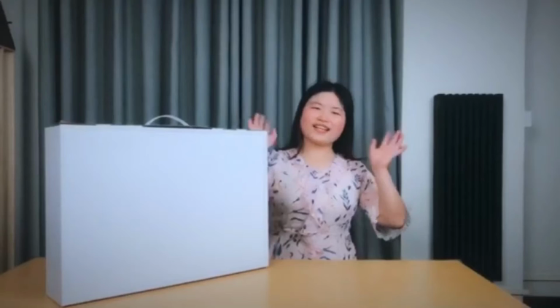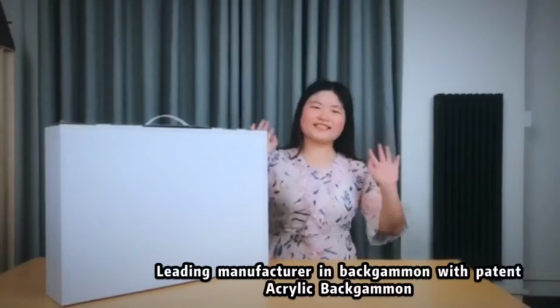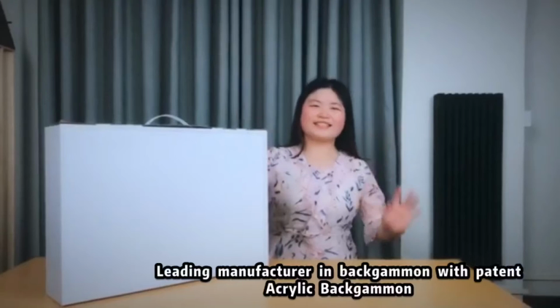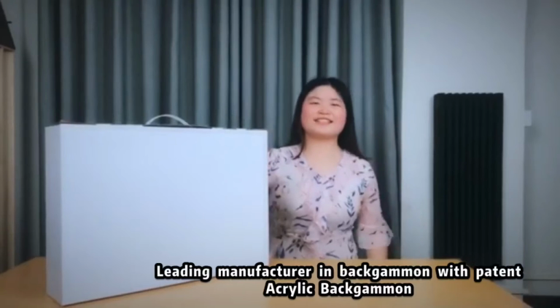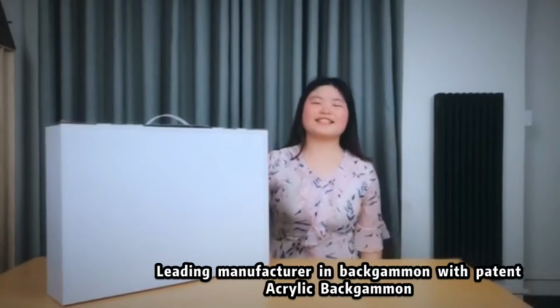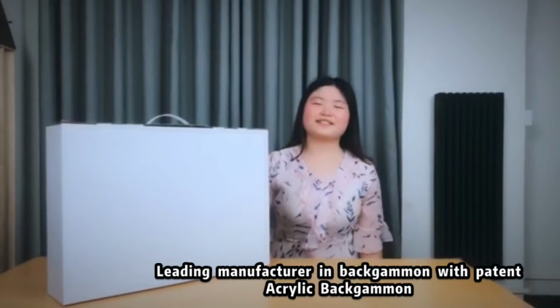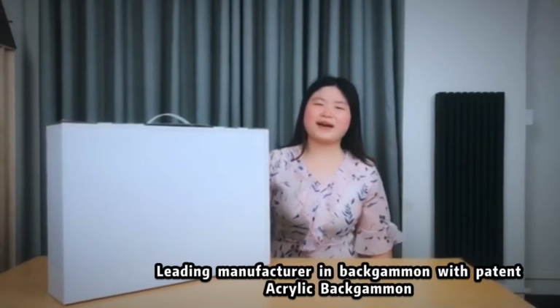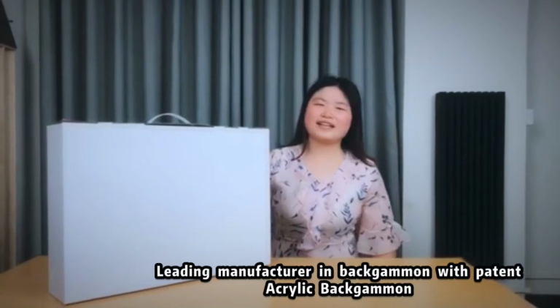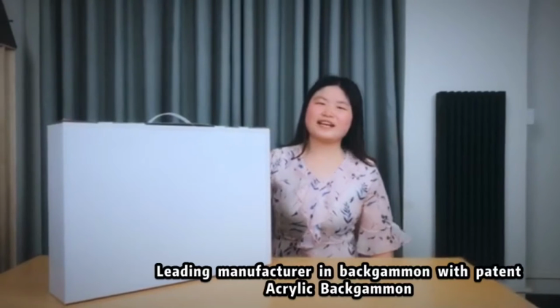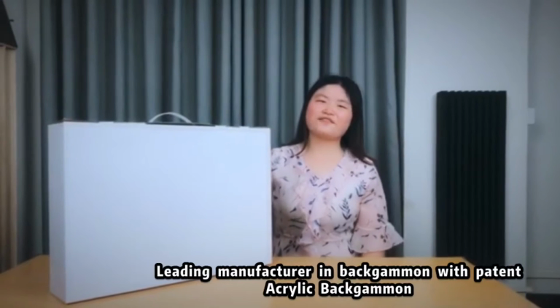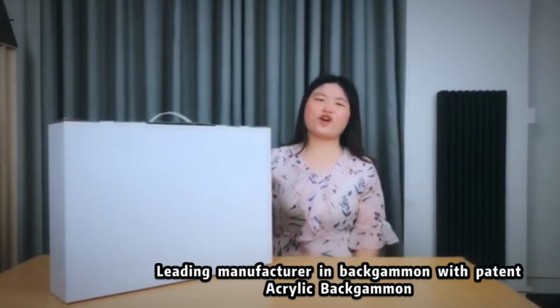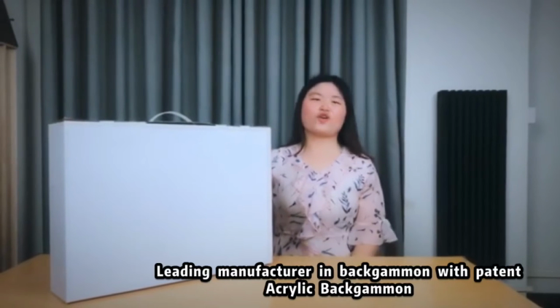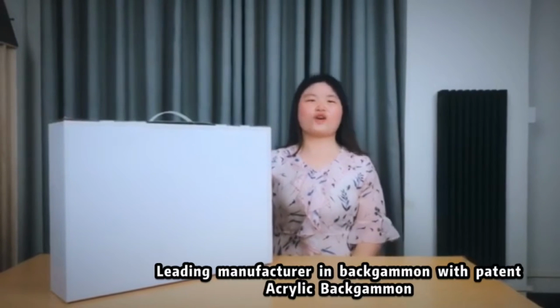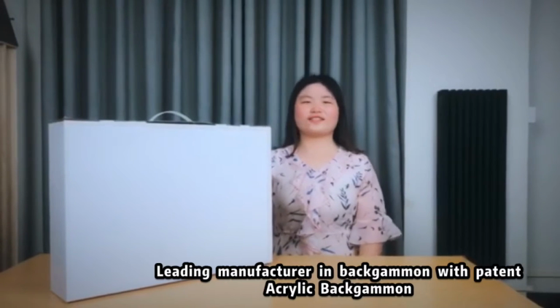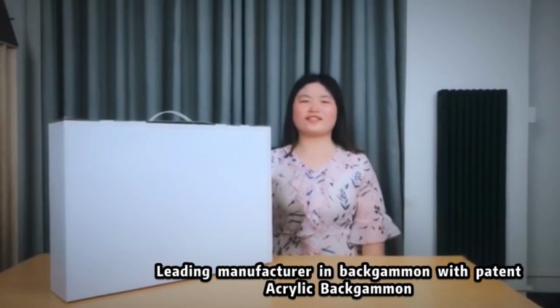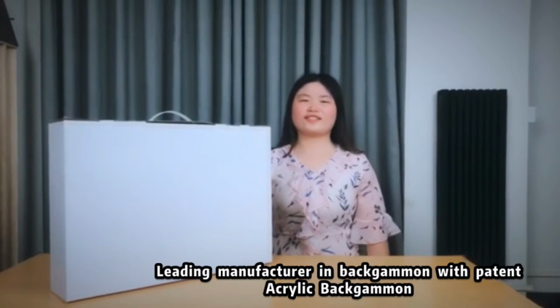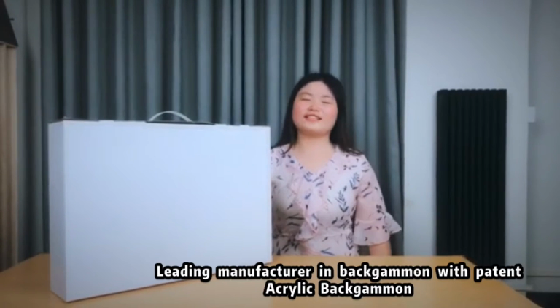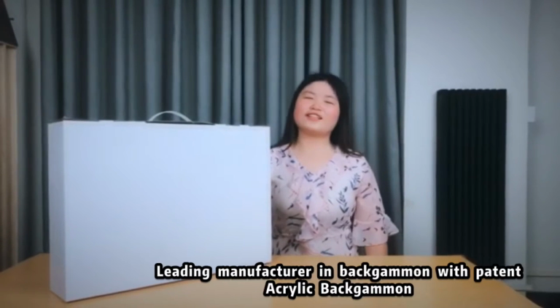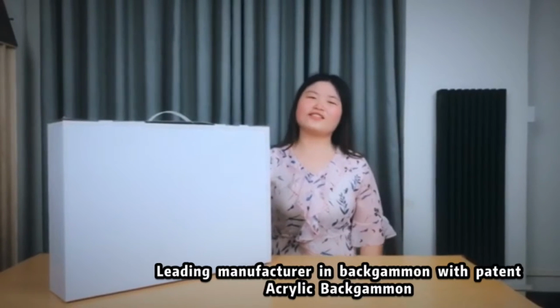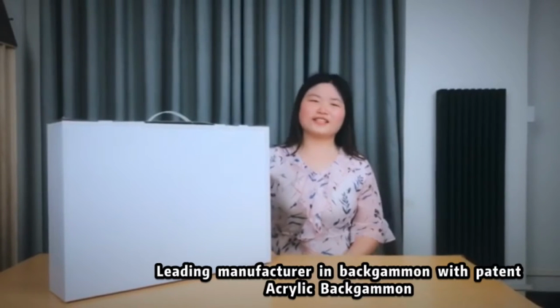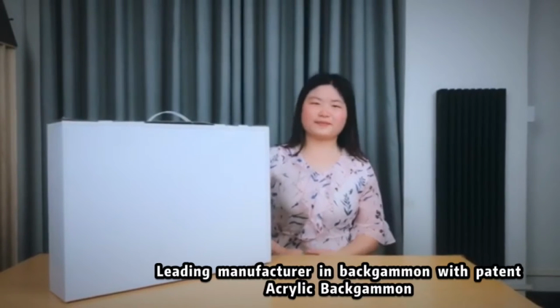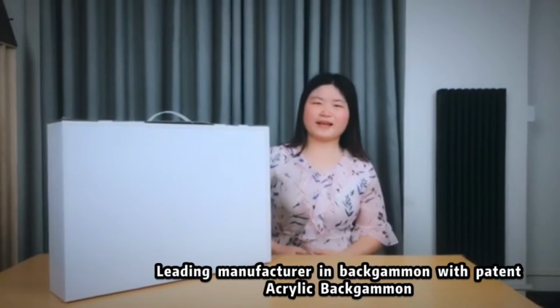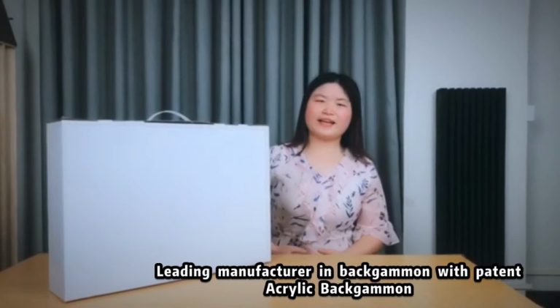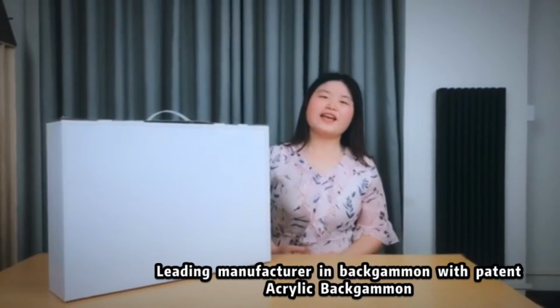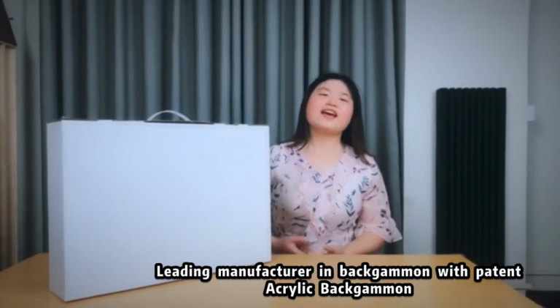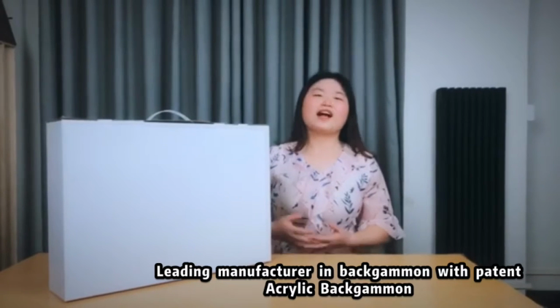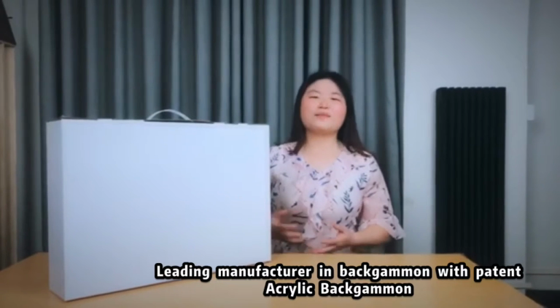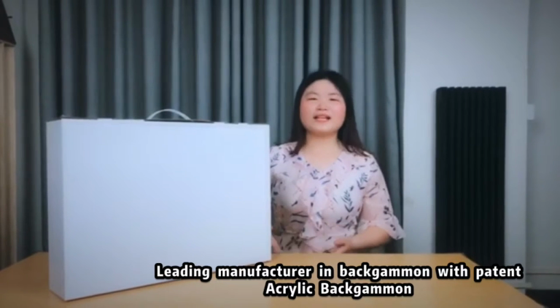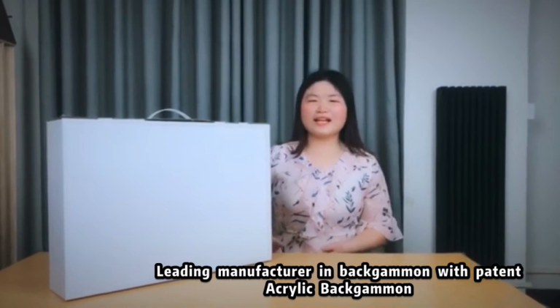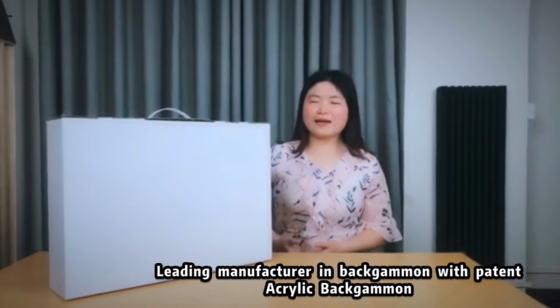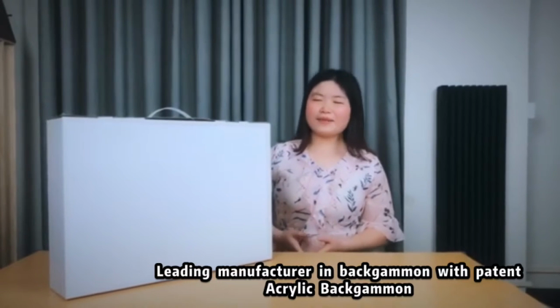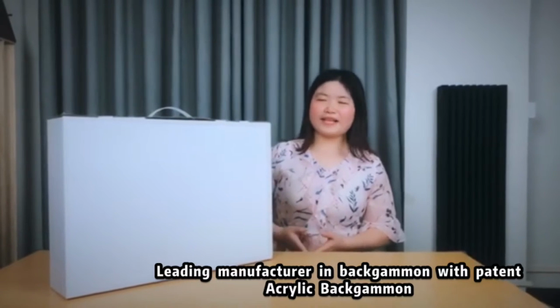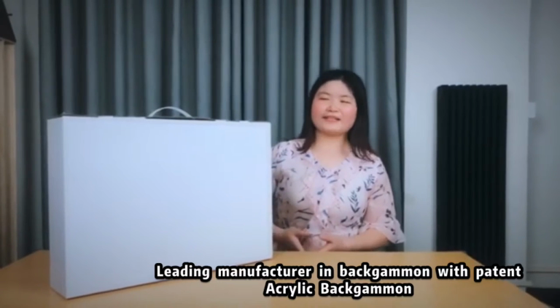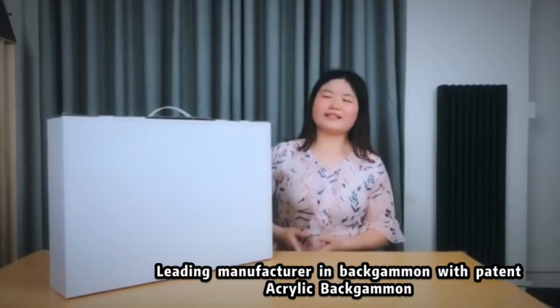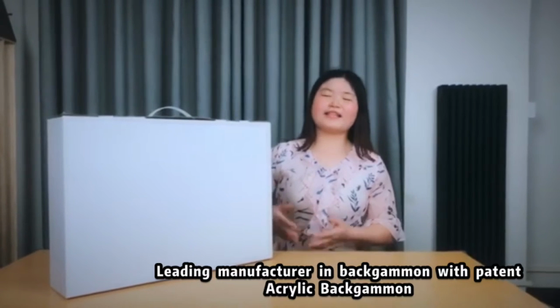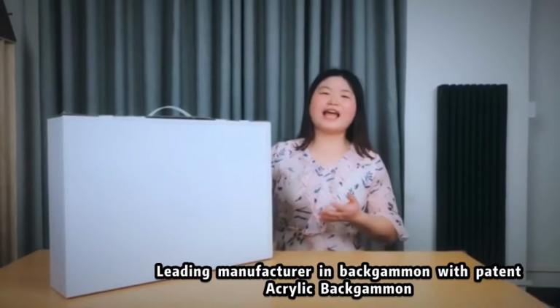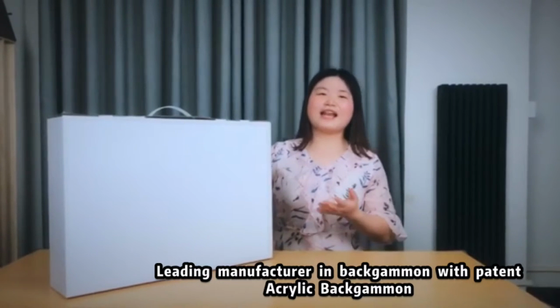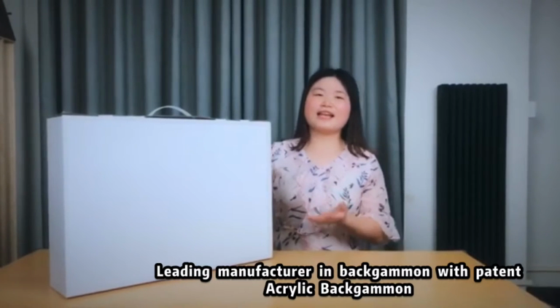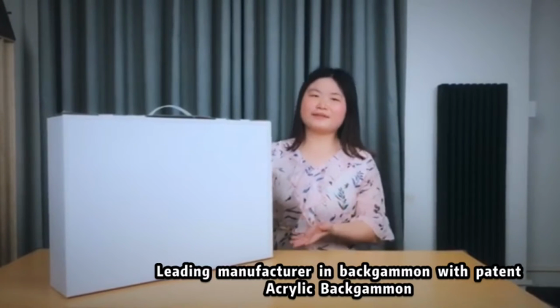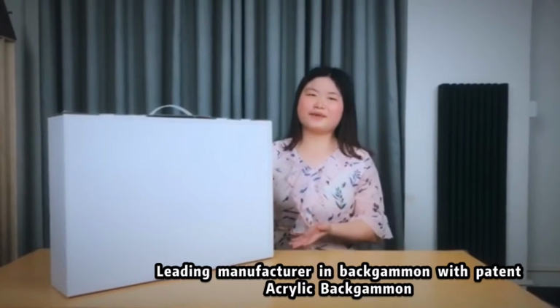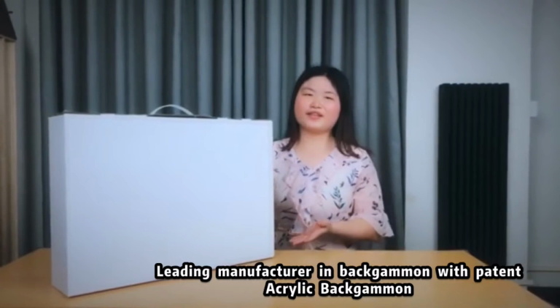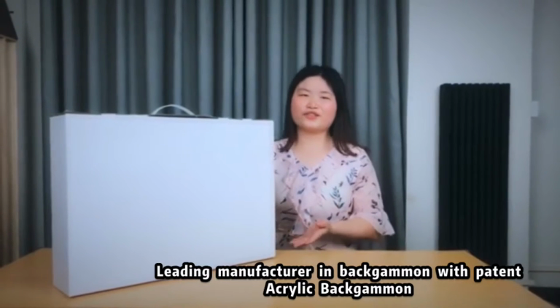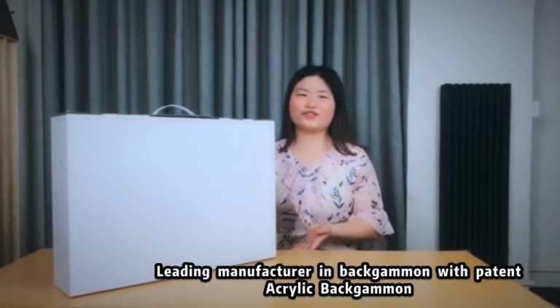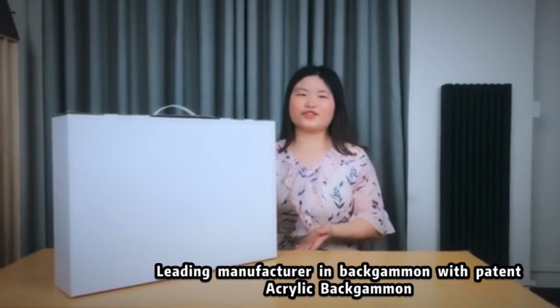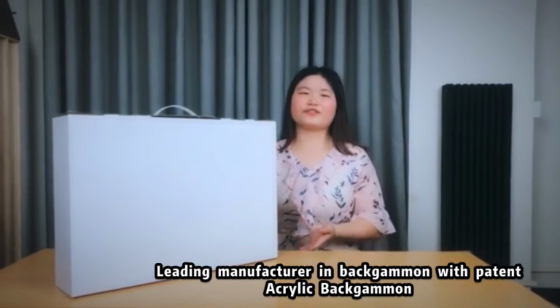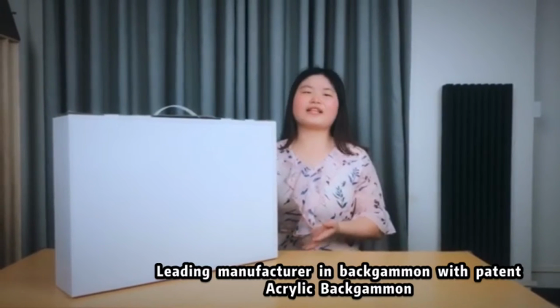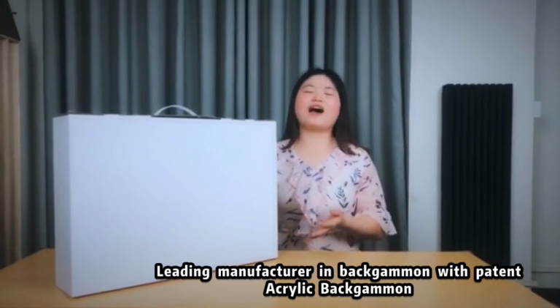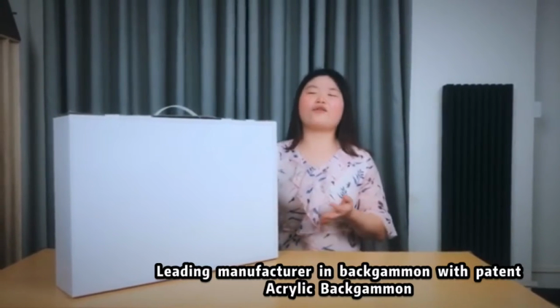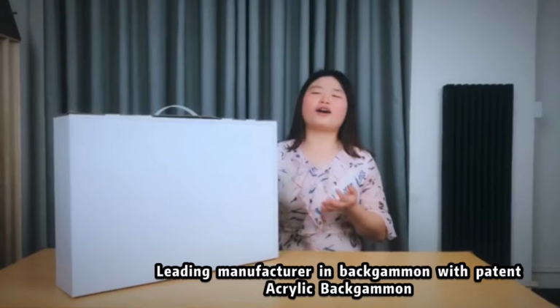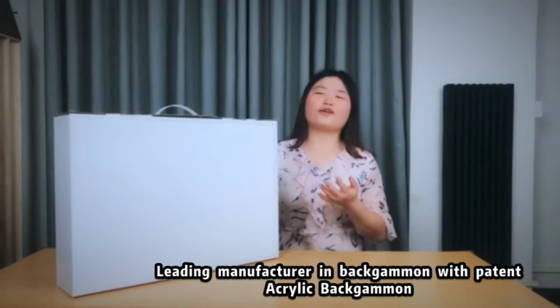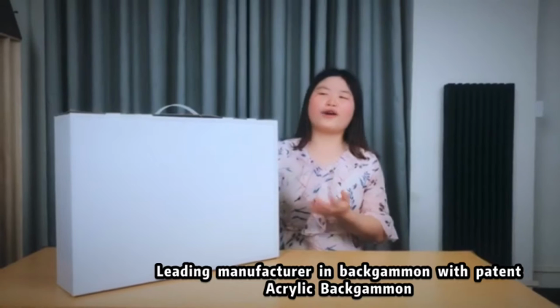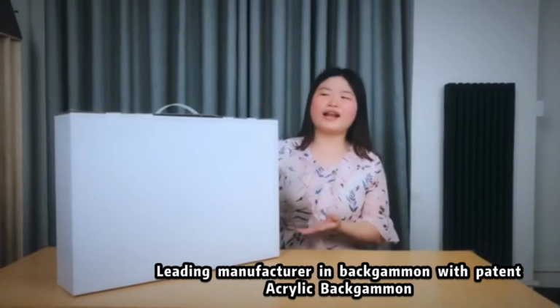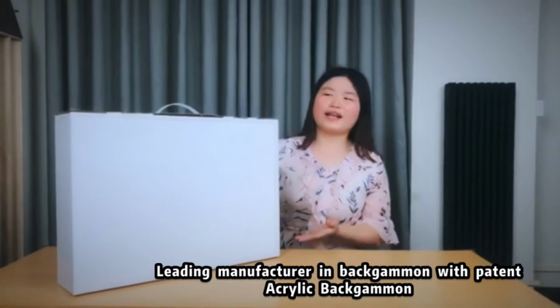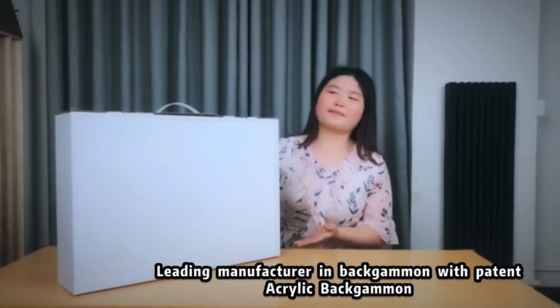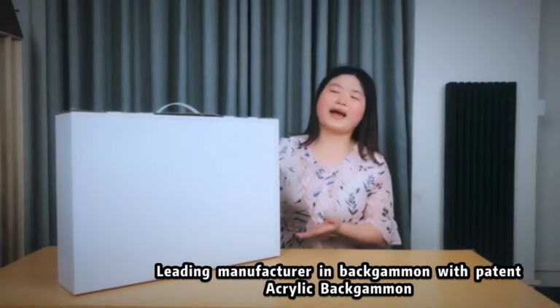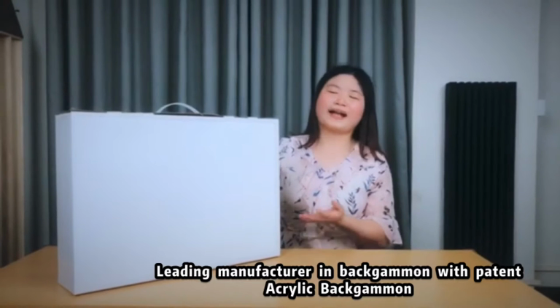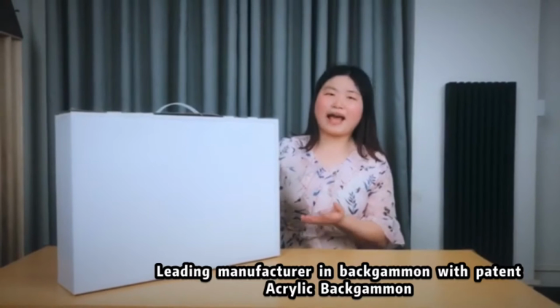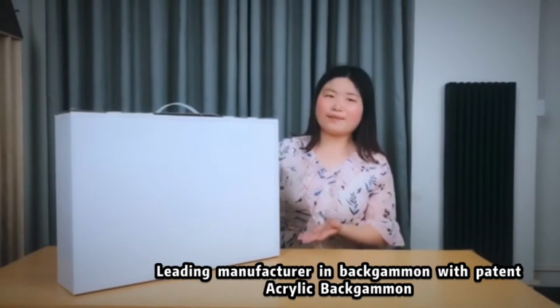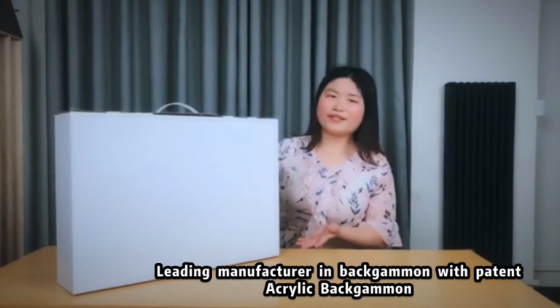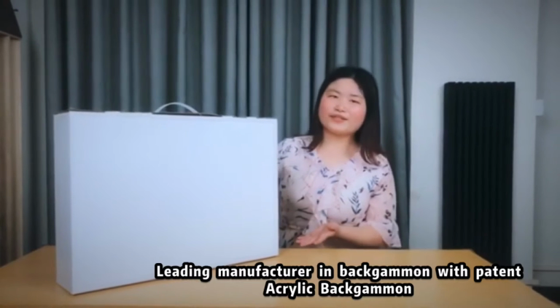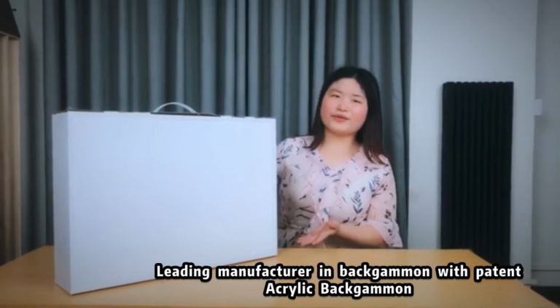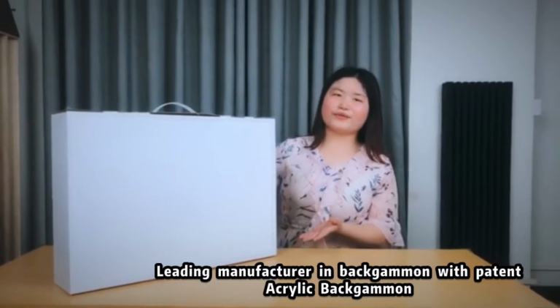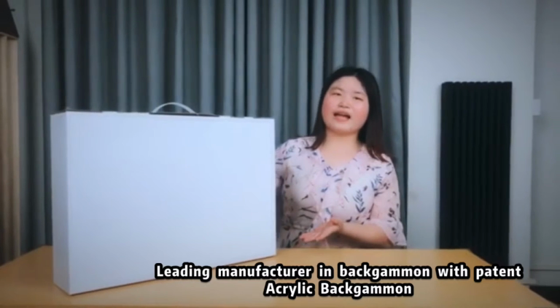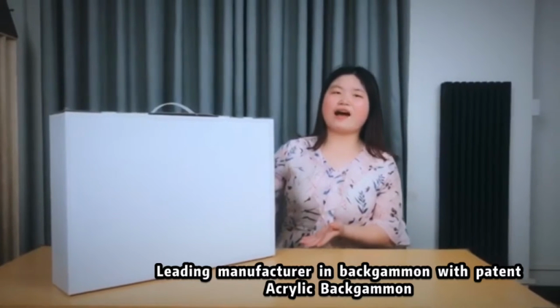Hi guys, this is Masha from Guangzhou Shen Dong Display Company Limited. Today, let me introduce our acrylic backgammon to you now.